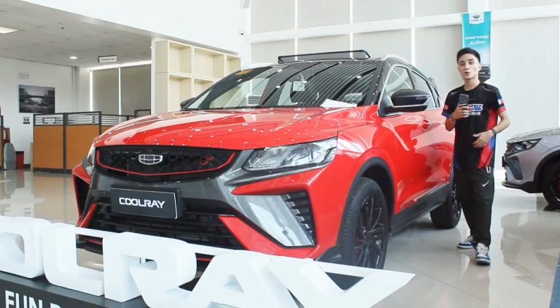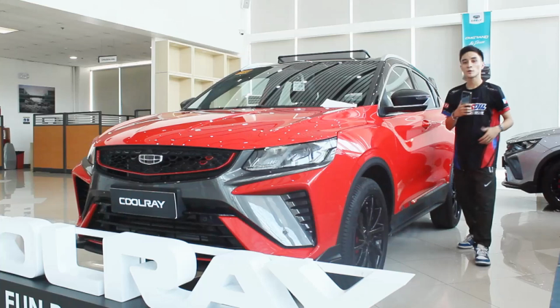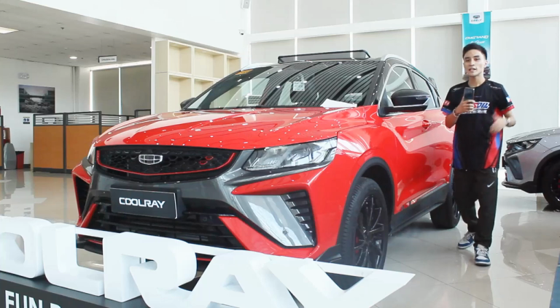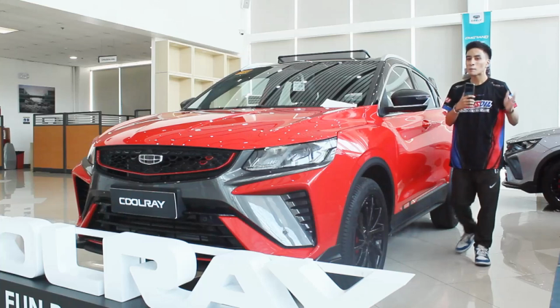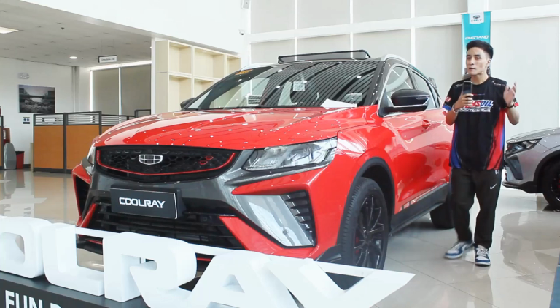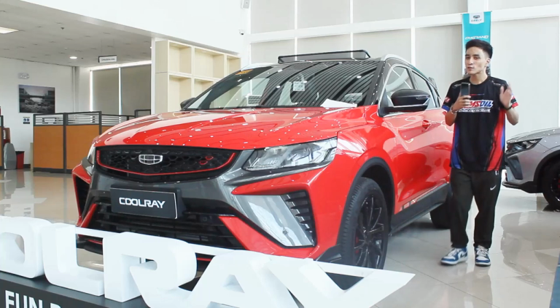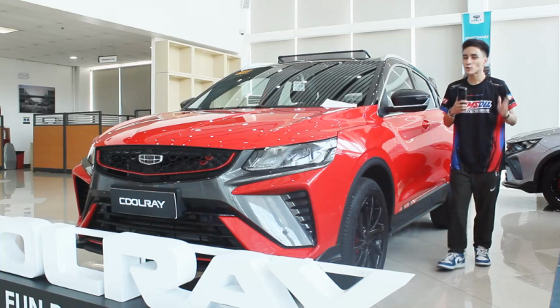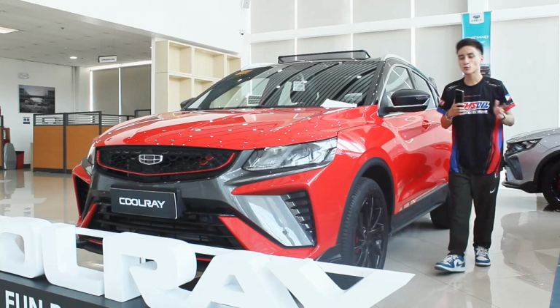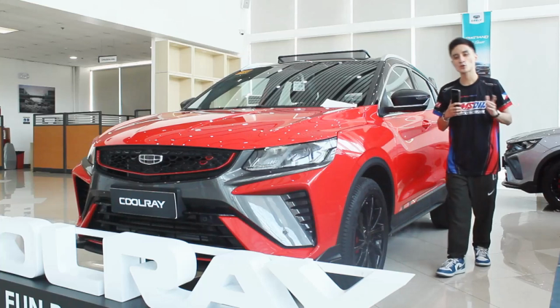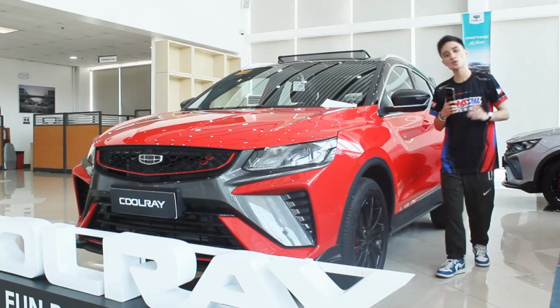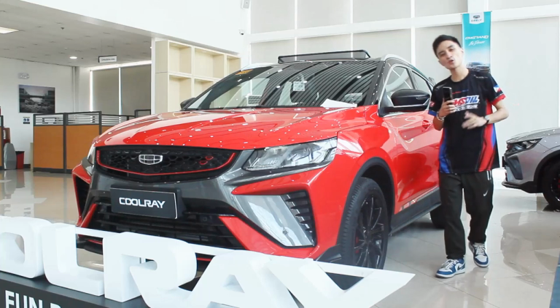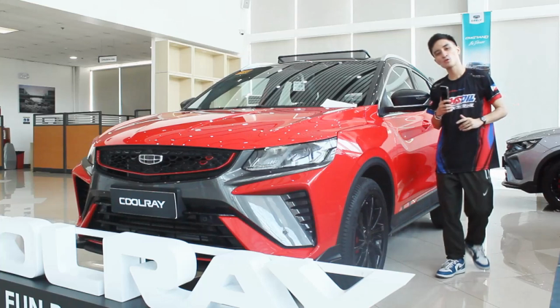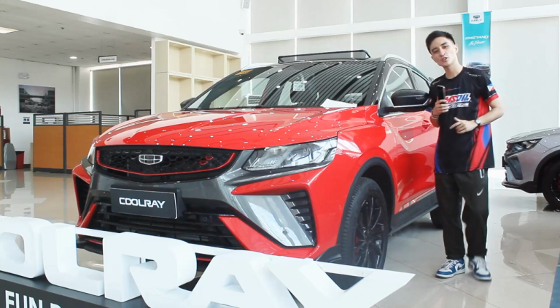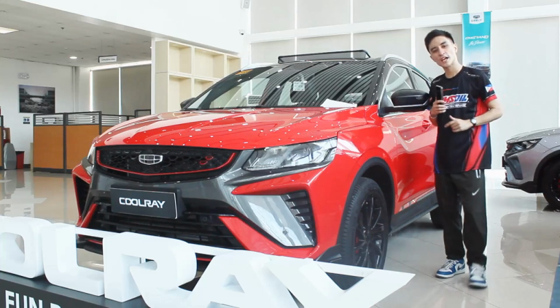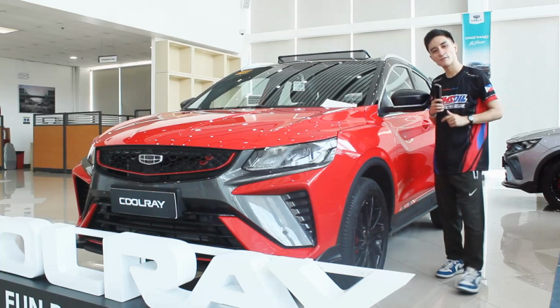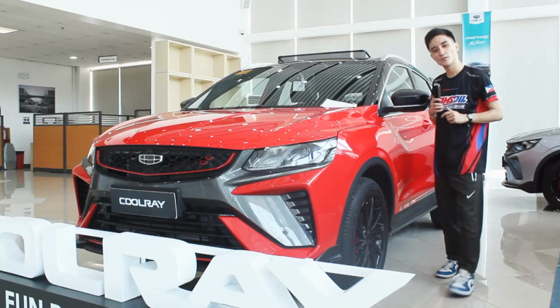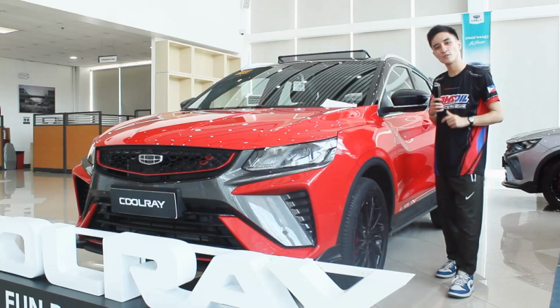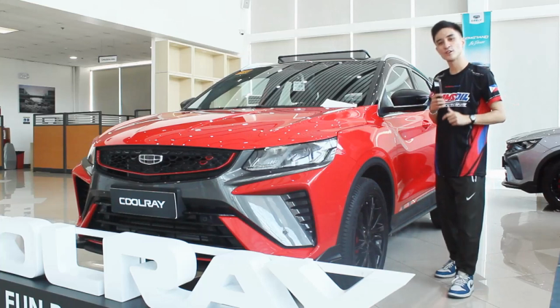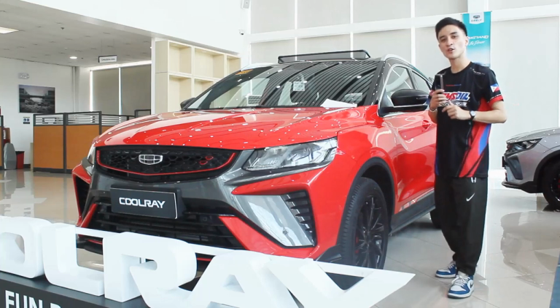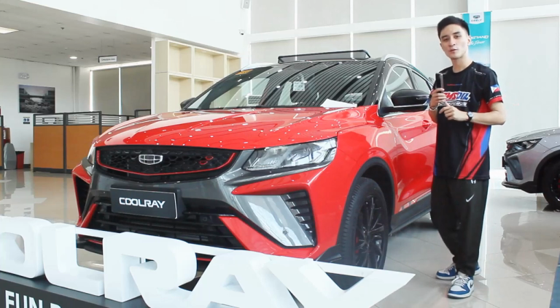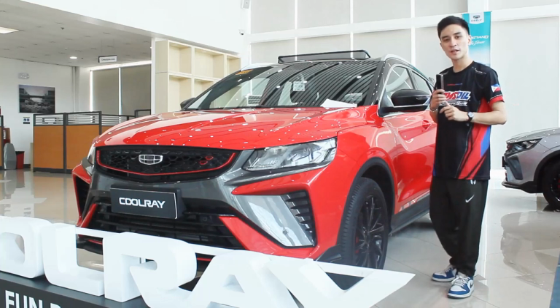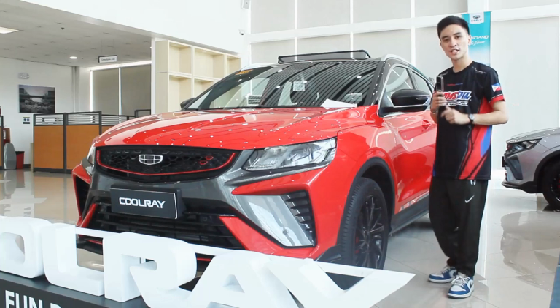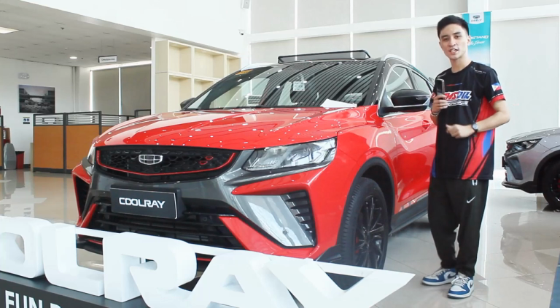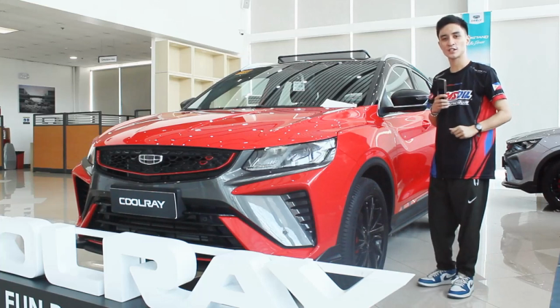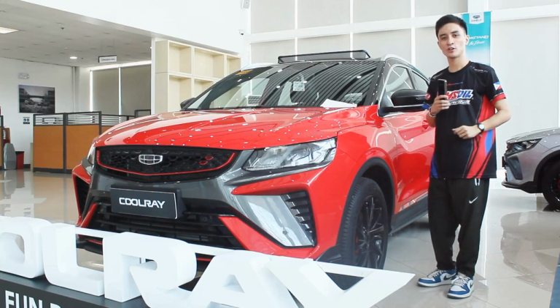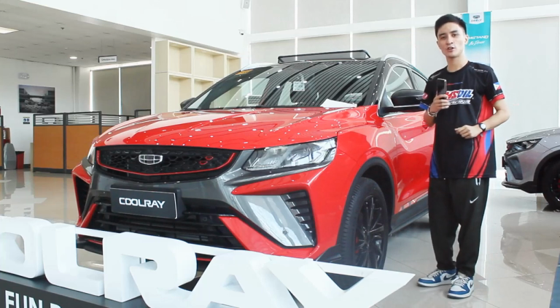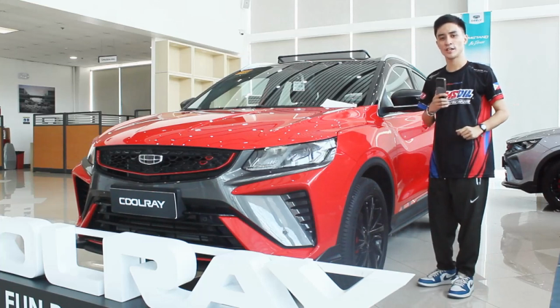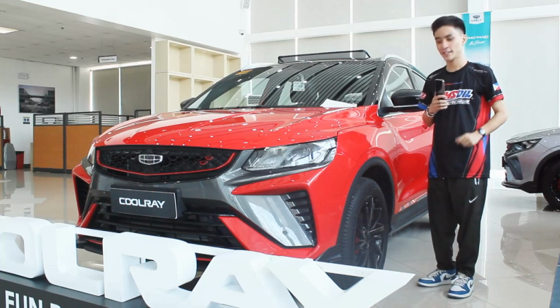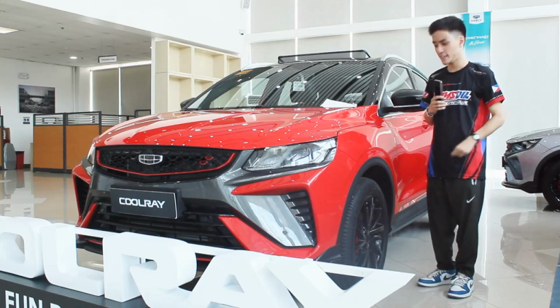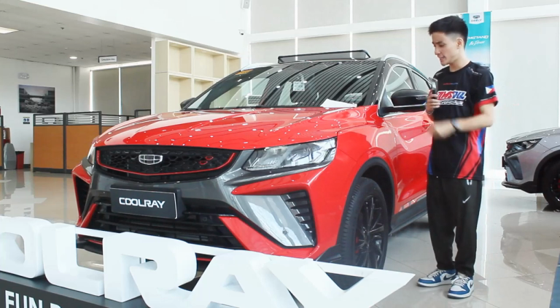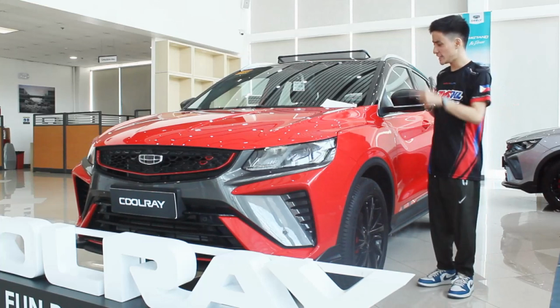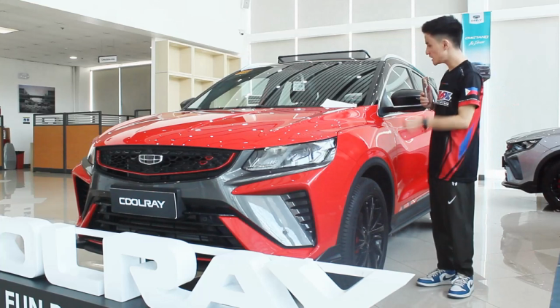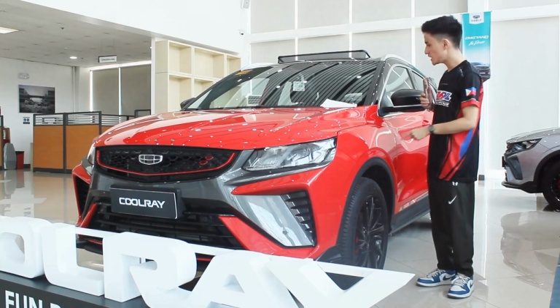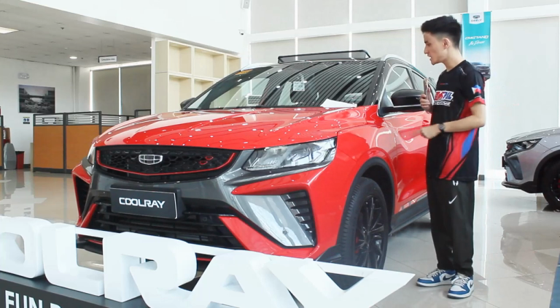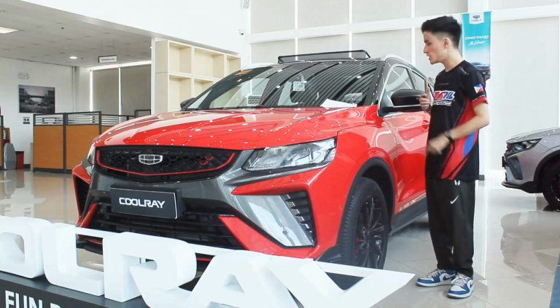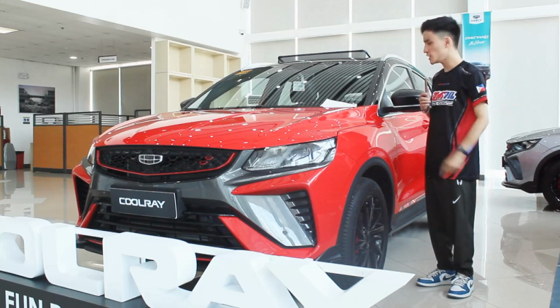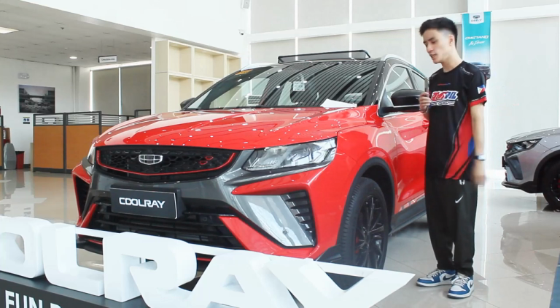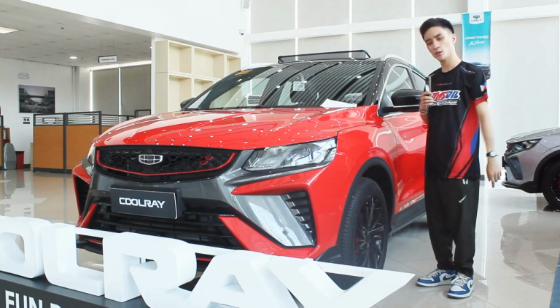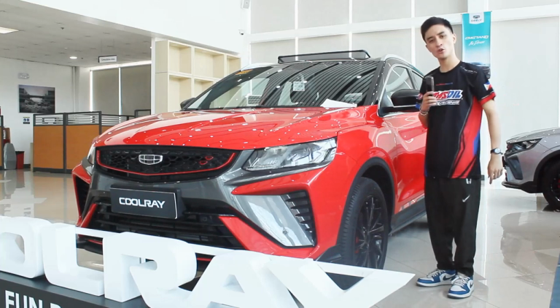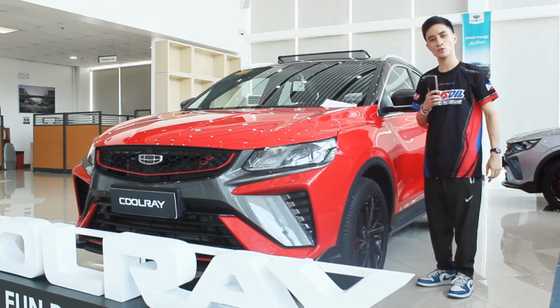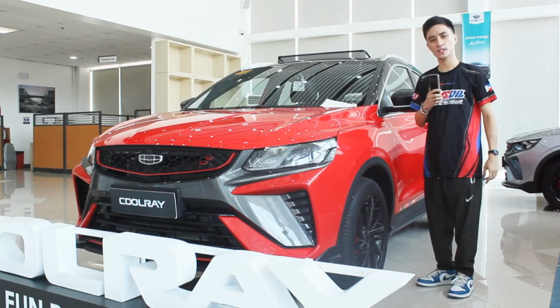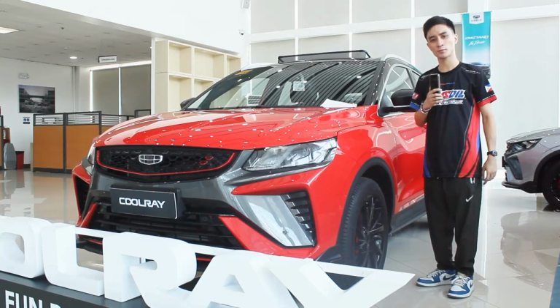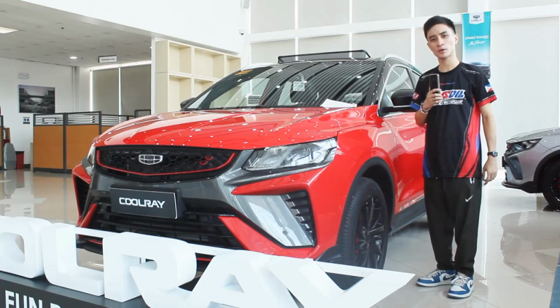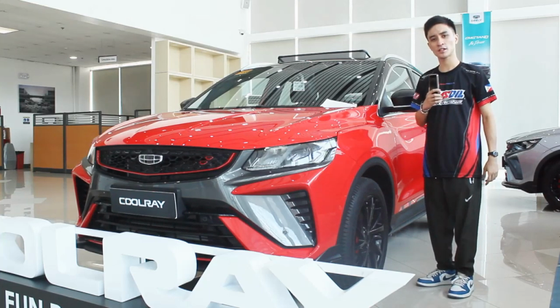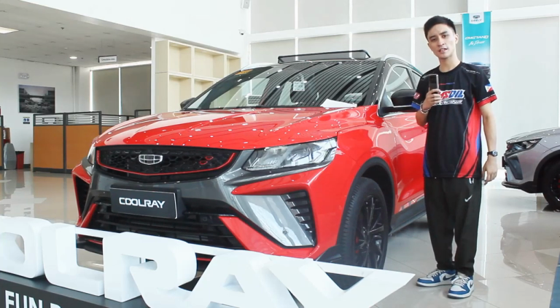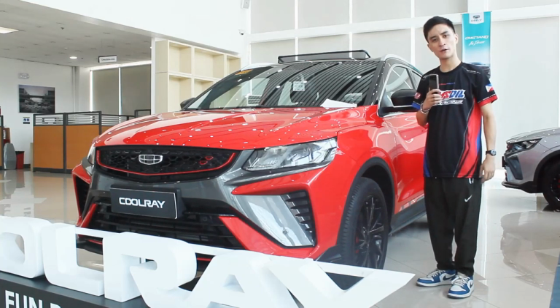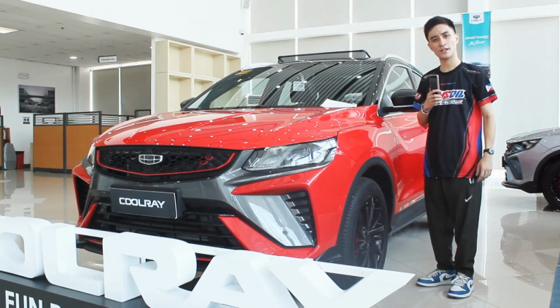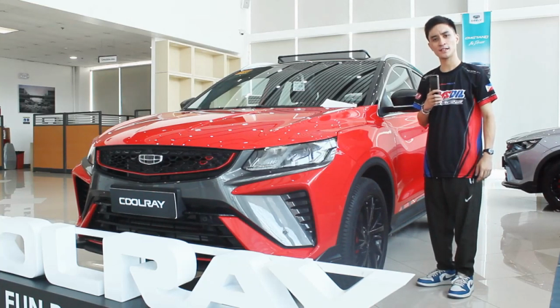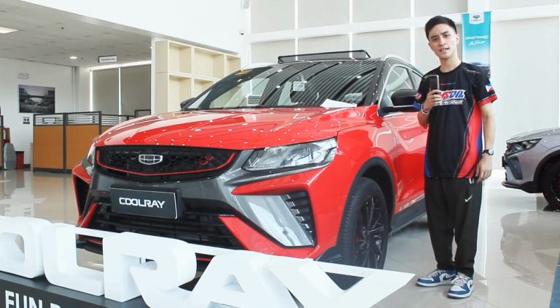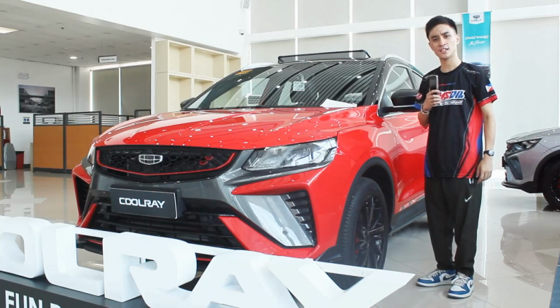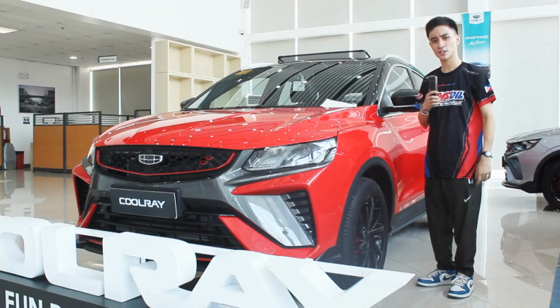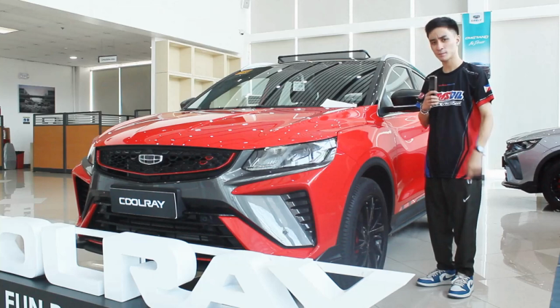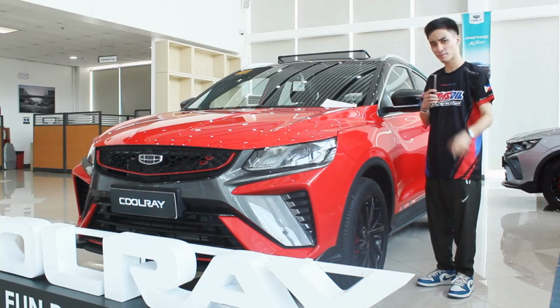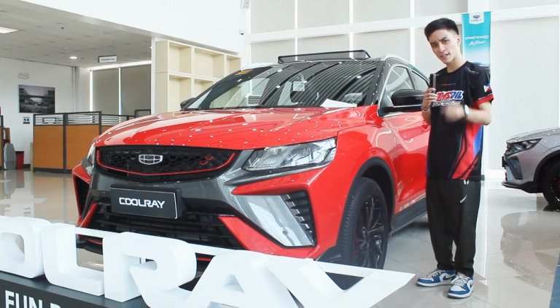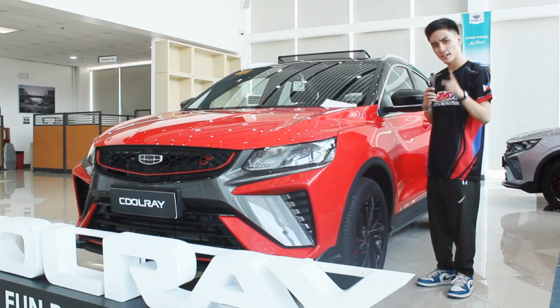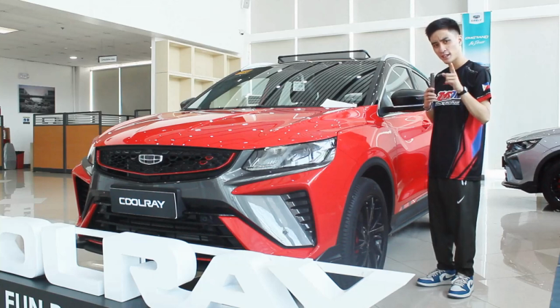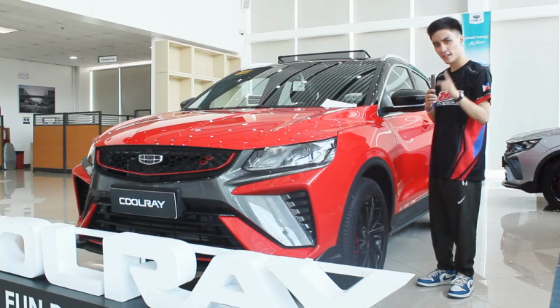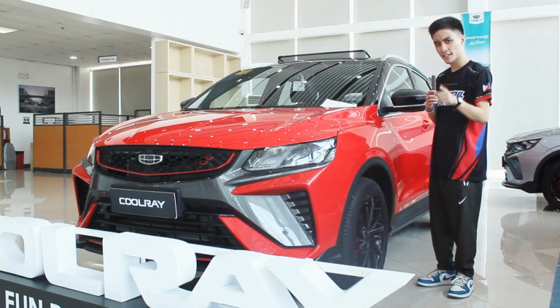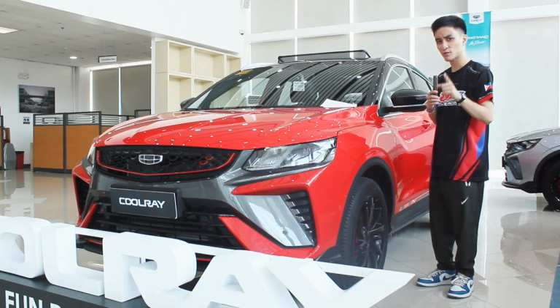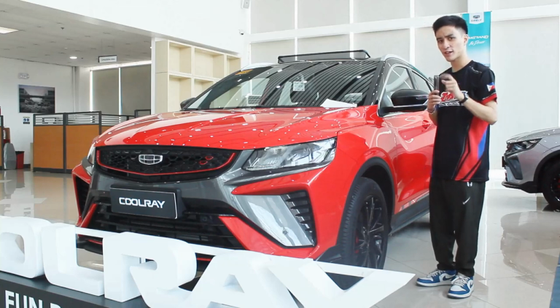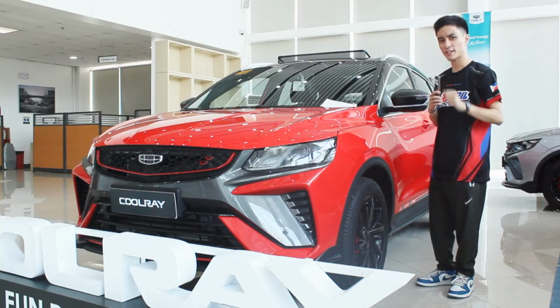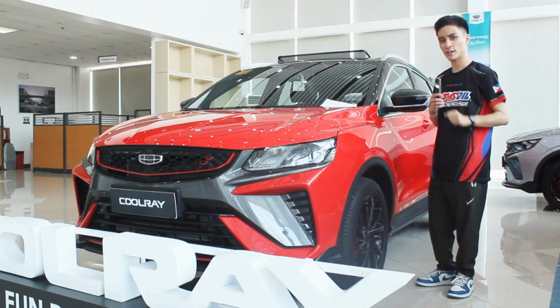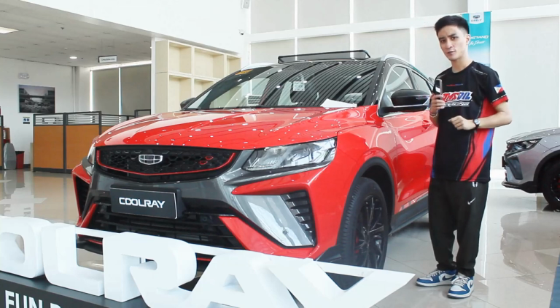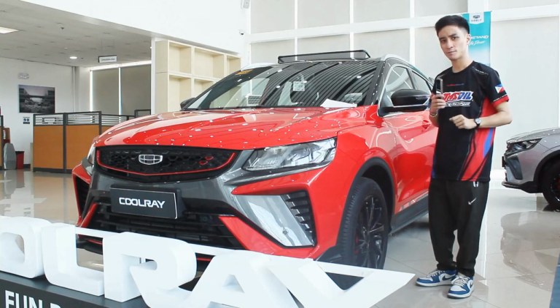With the amount of crossovers I've driven on my channel already, is this Geely Coolray Sport now in danger? Let's find out.